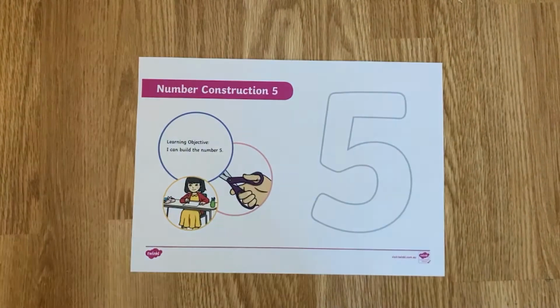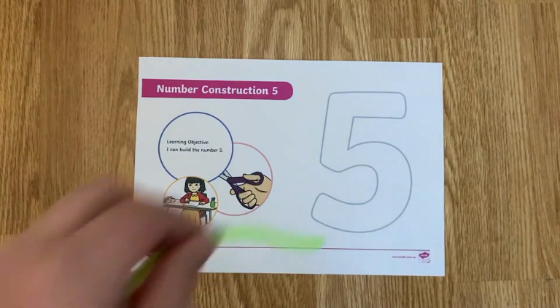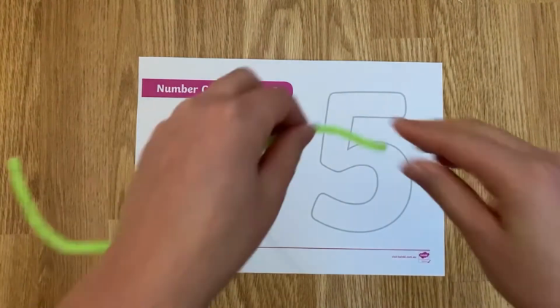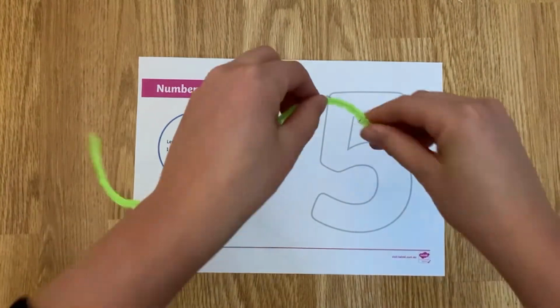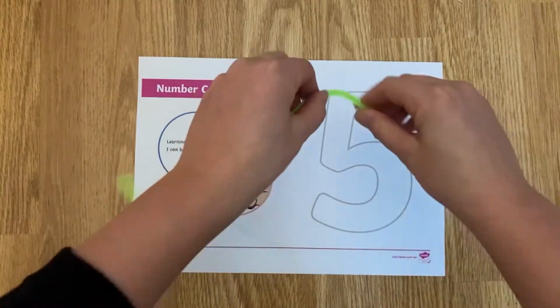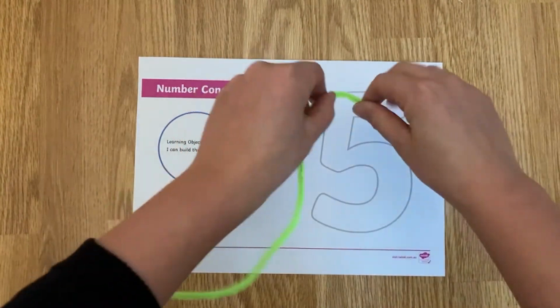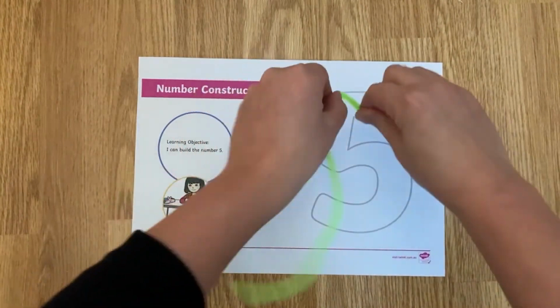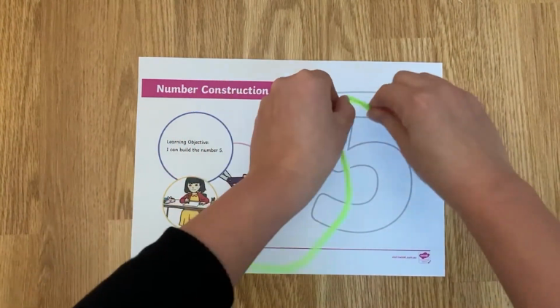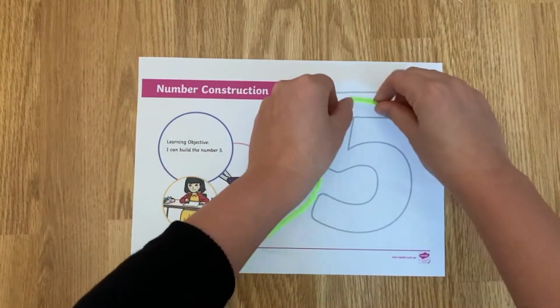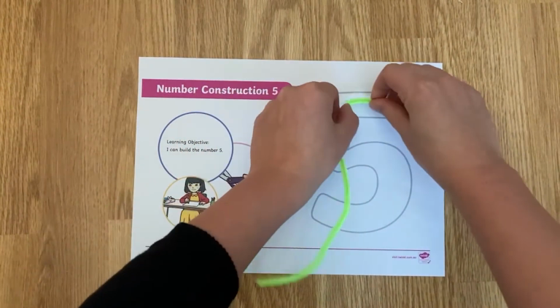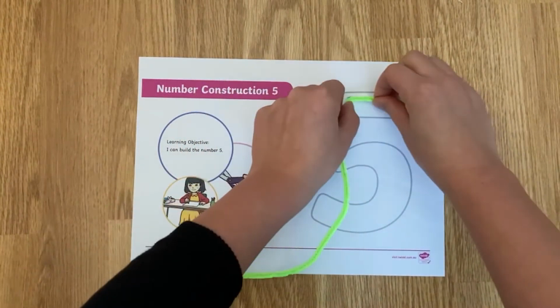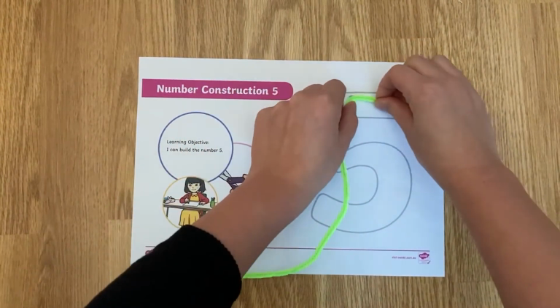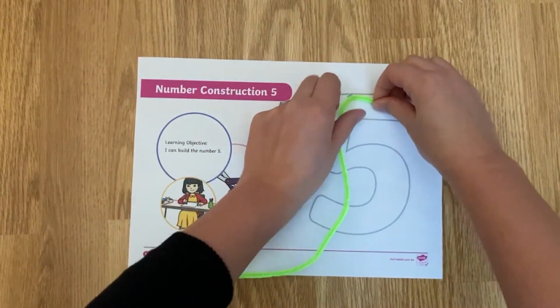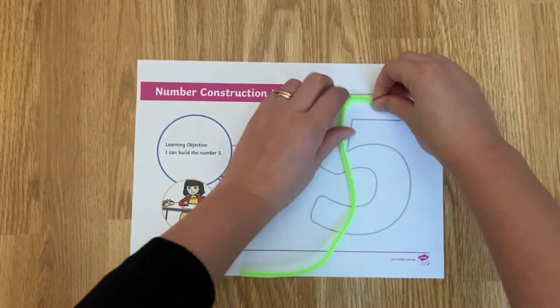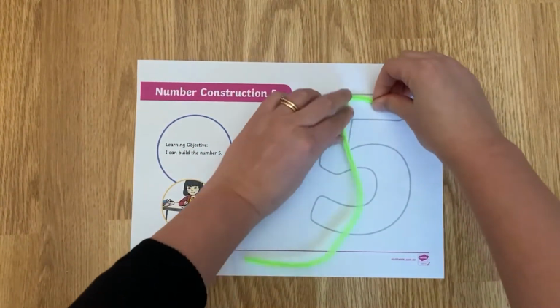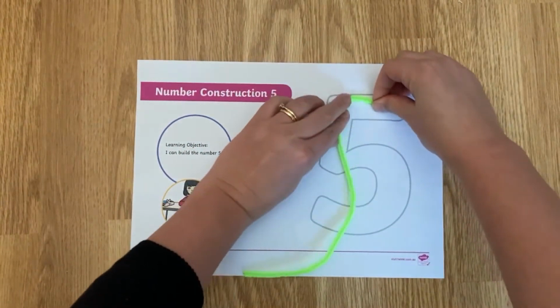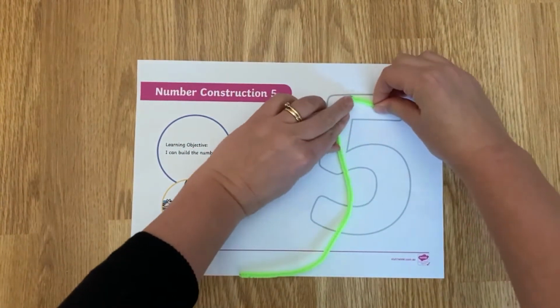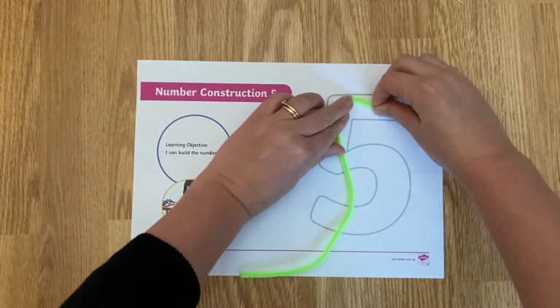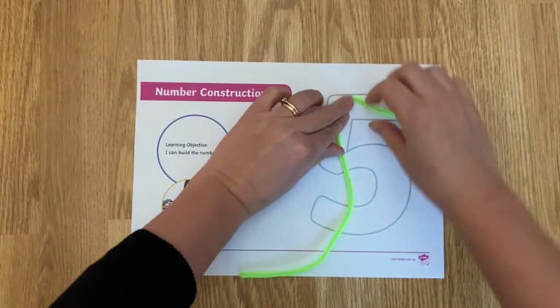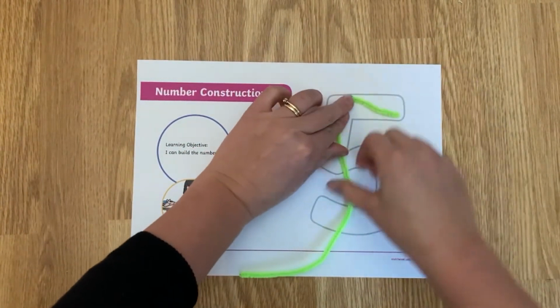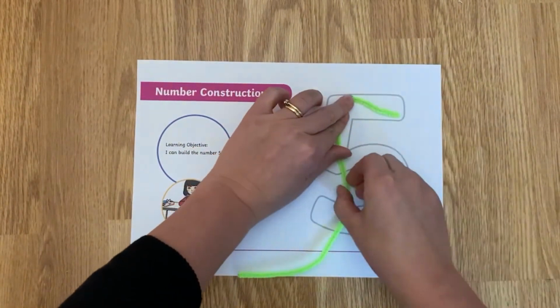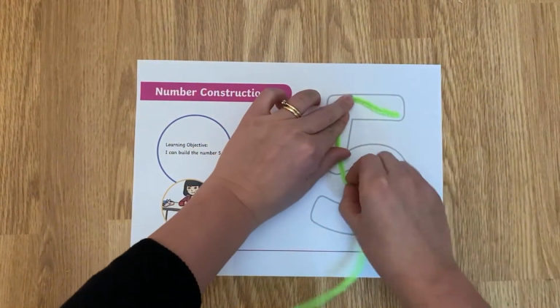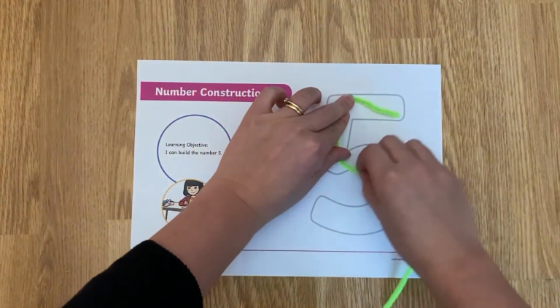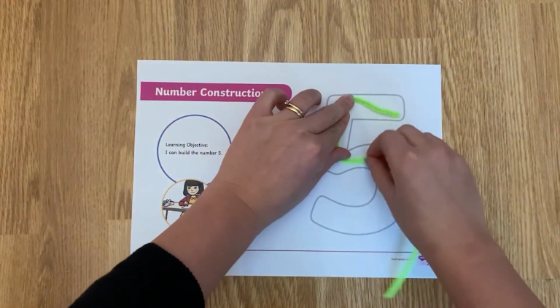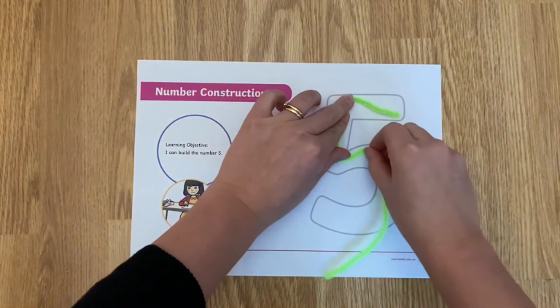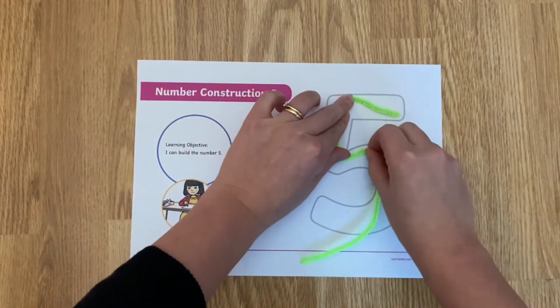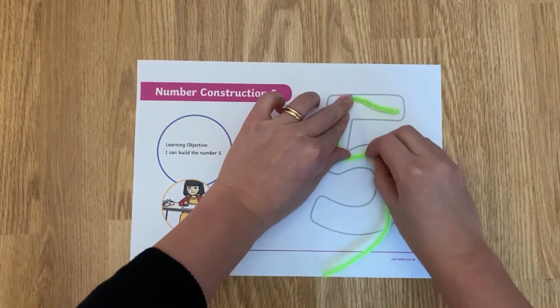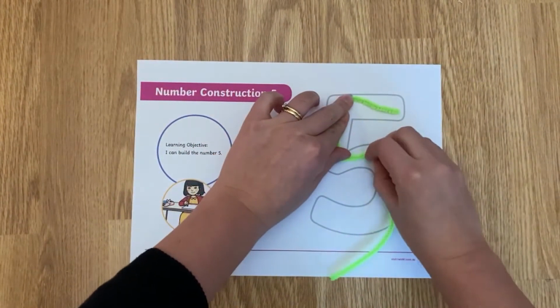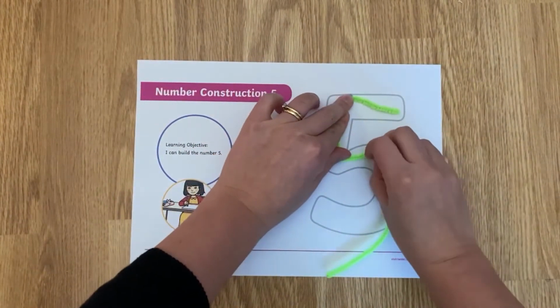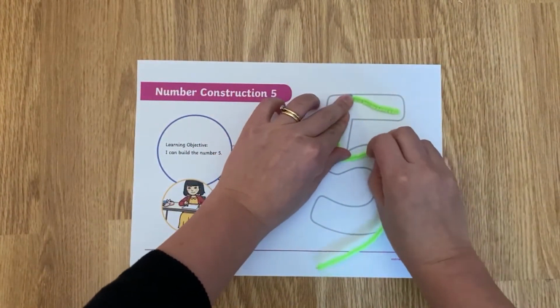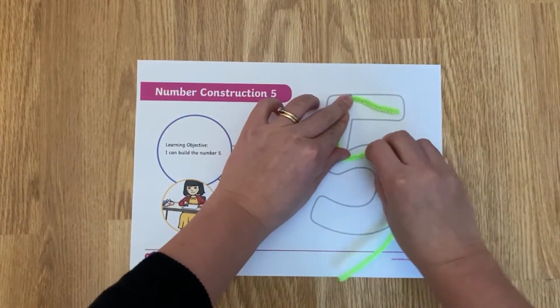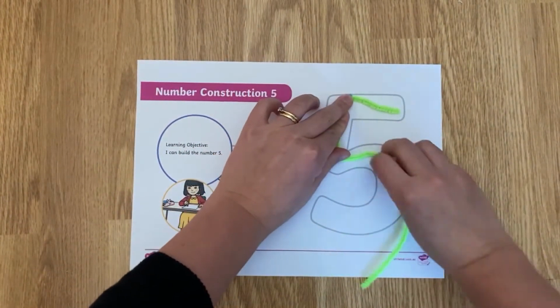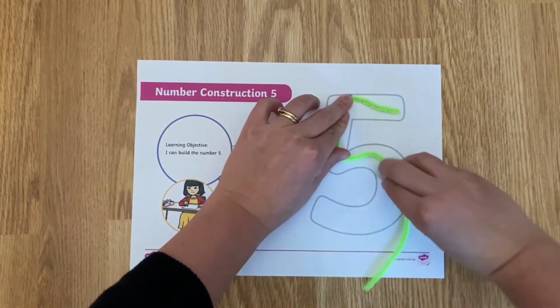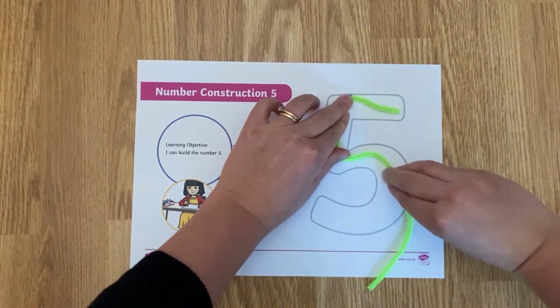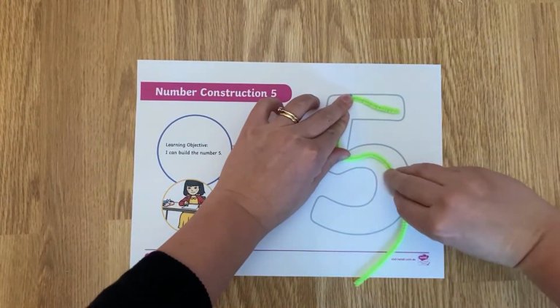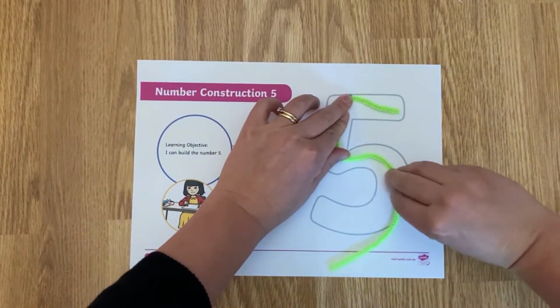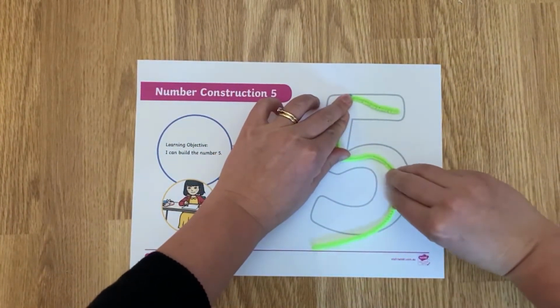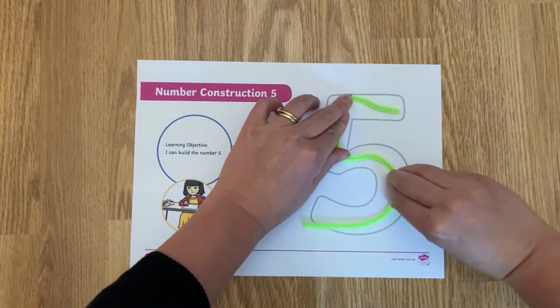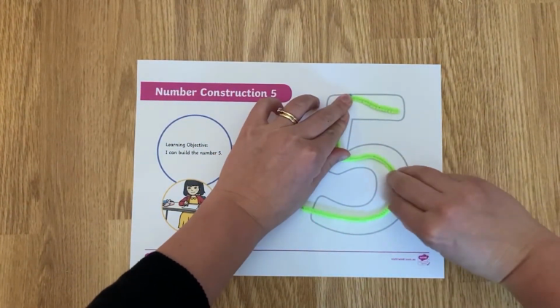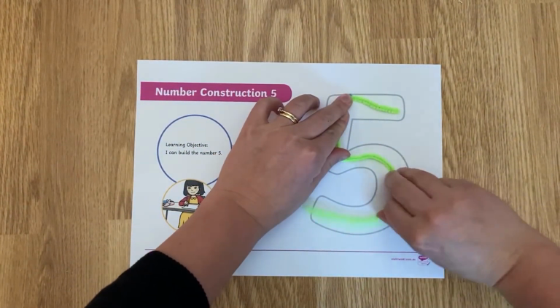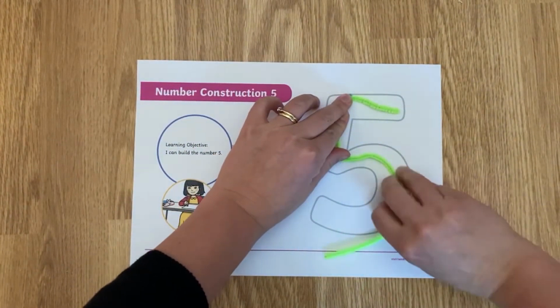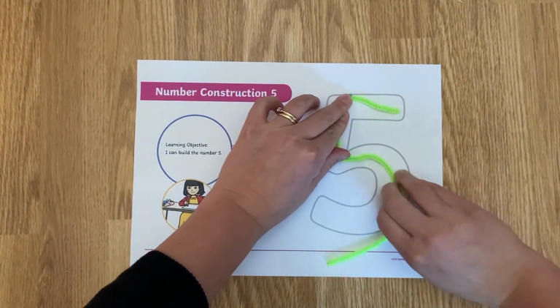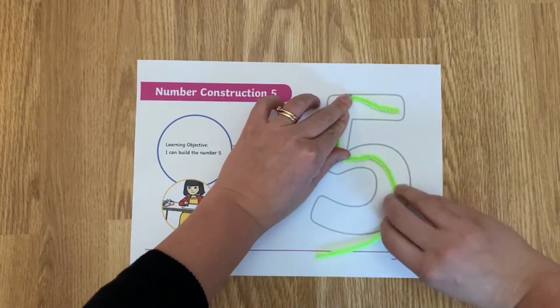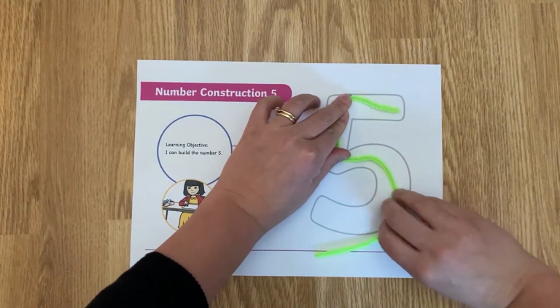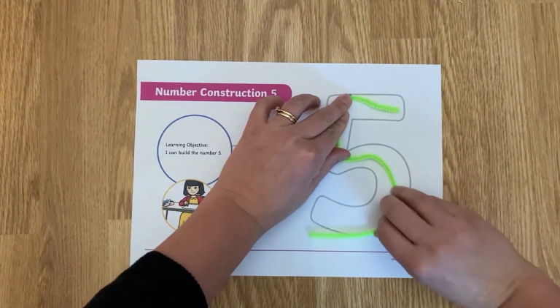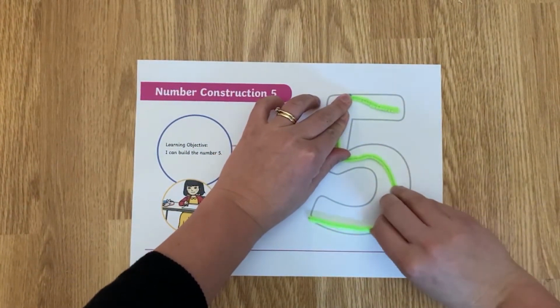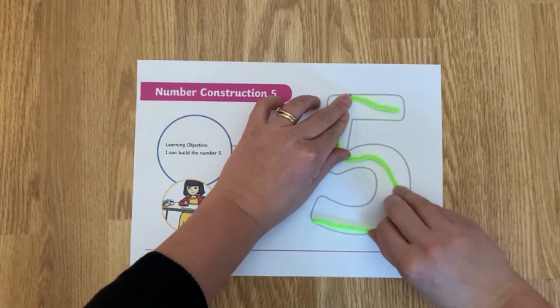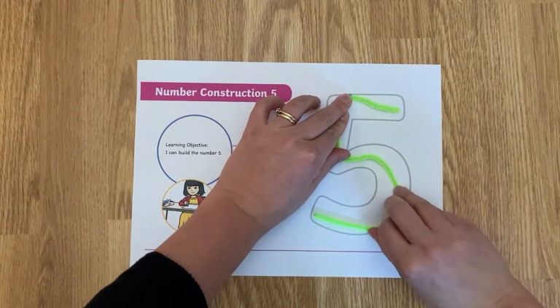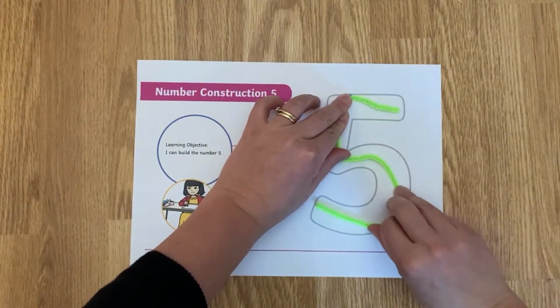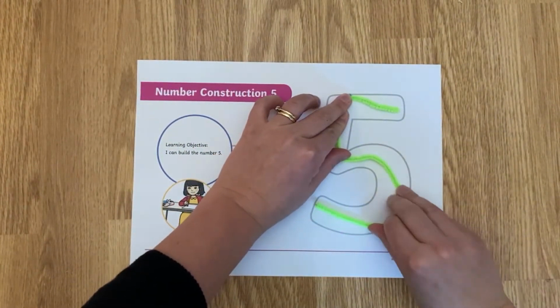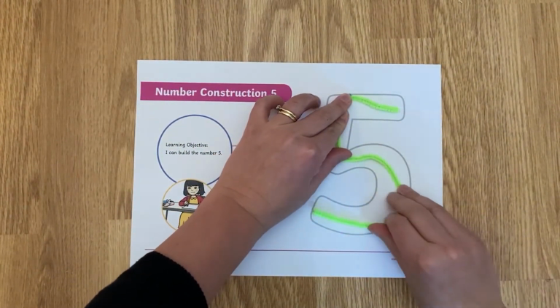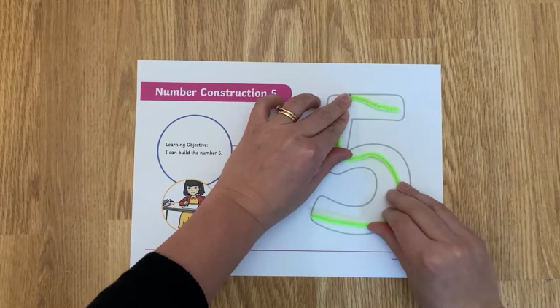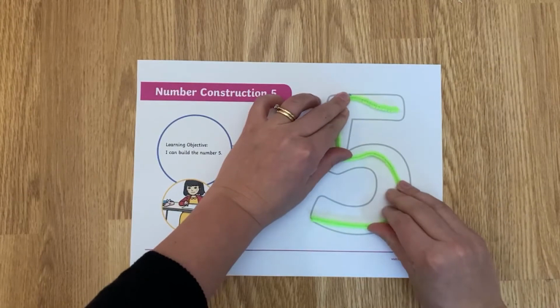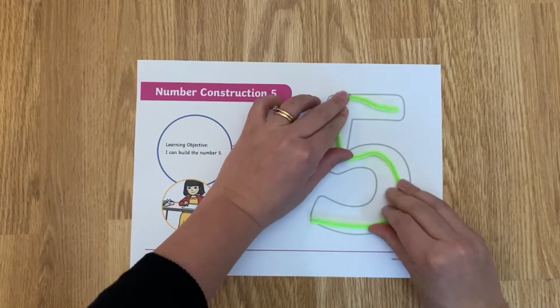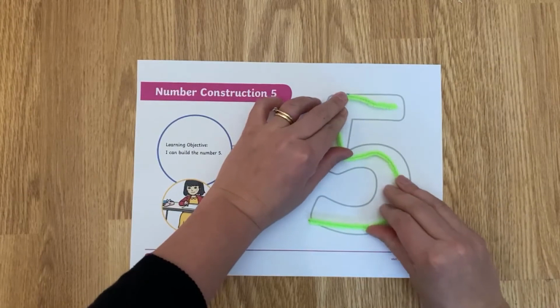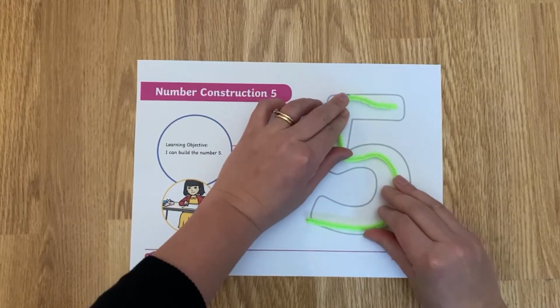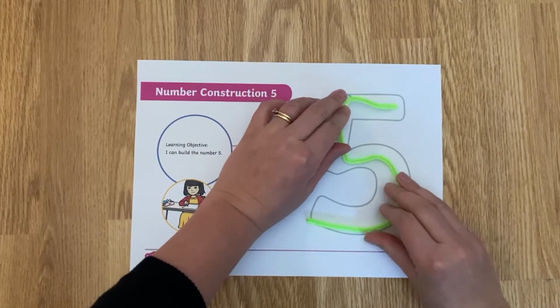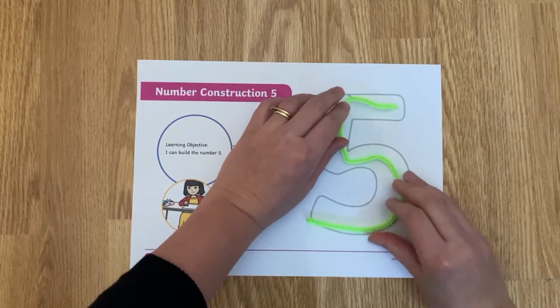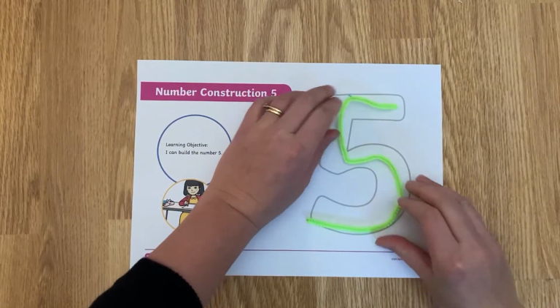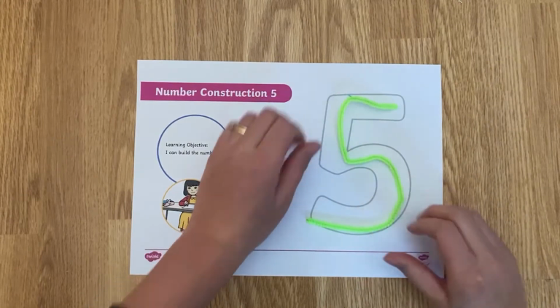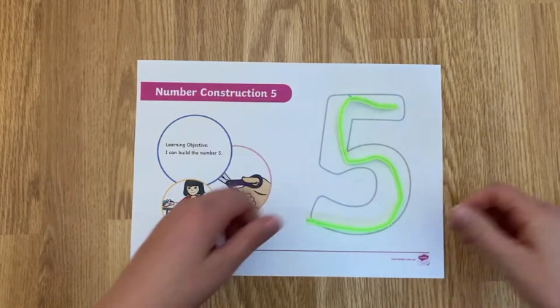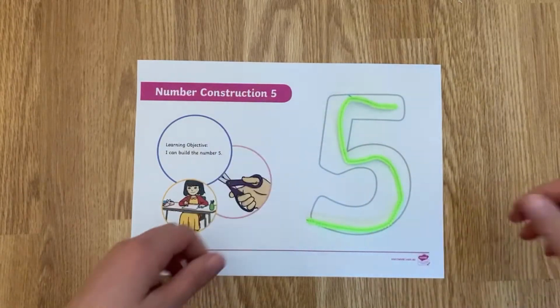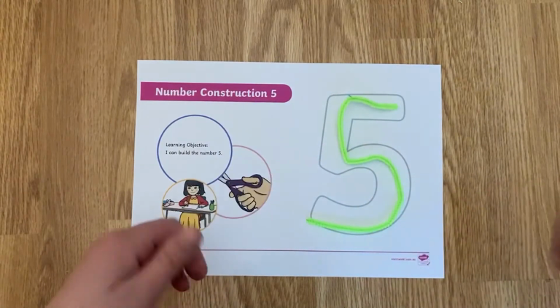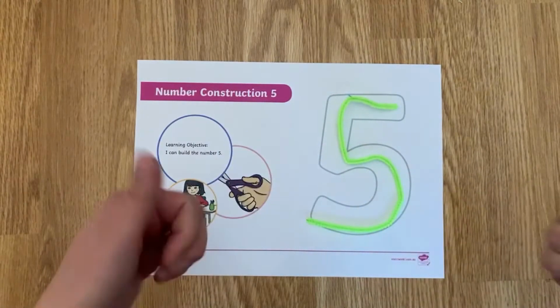You can also use pipe cleaners to make the shape of the number. Your child could use the shape they make as a guide when writing too.